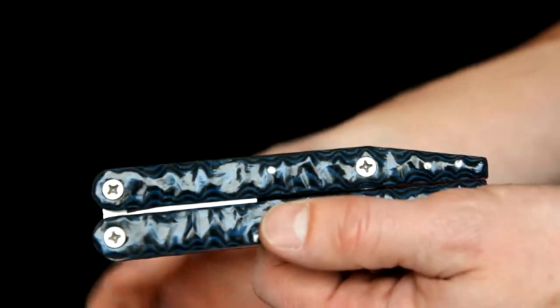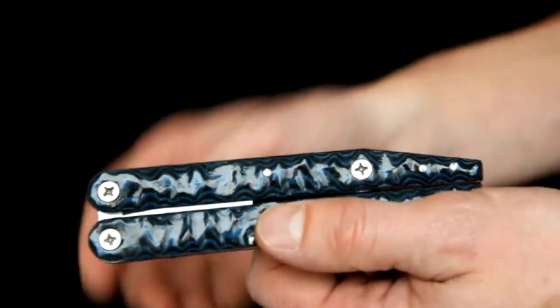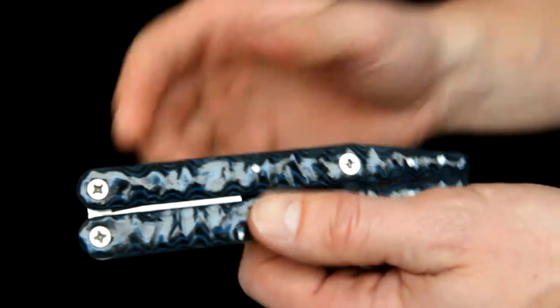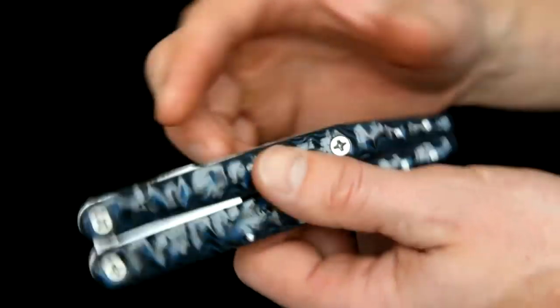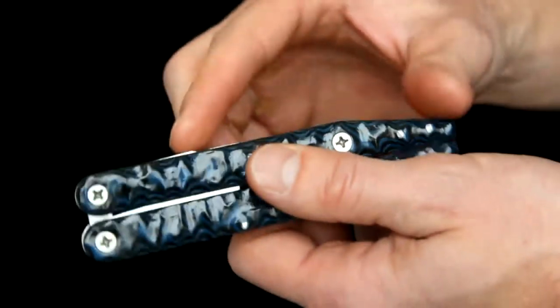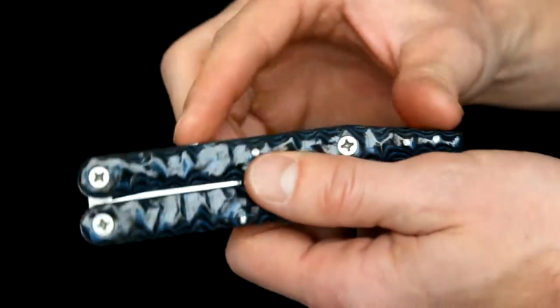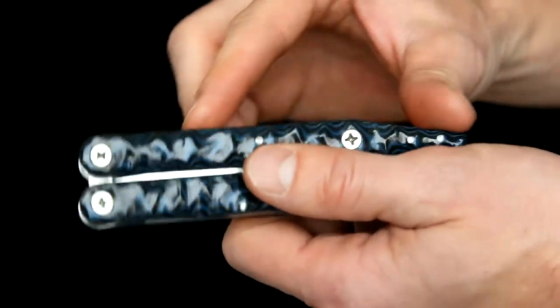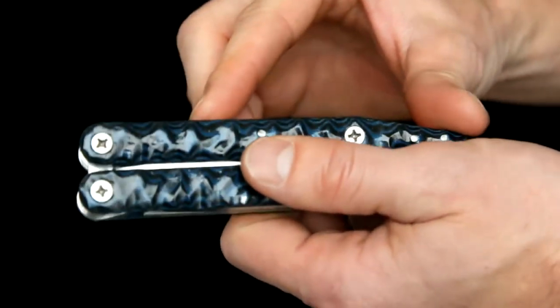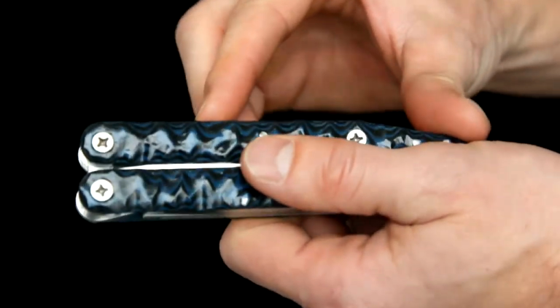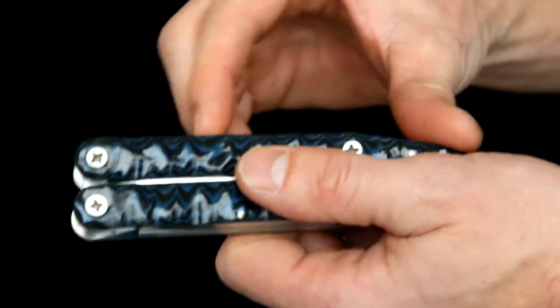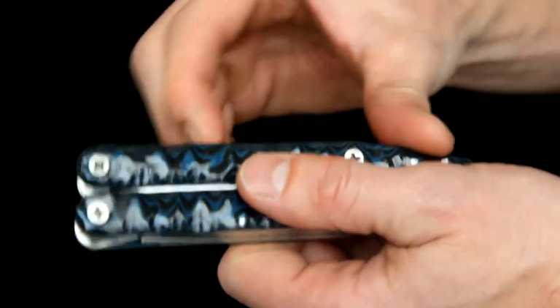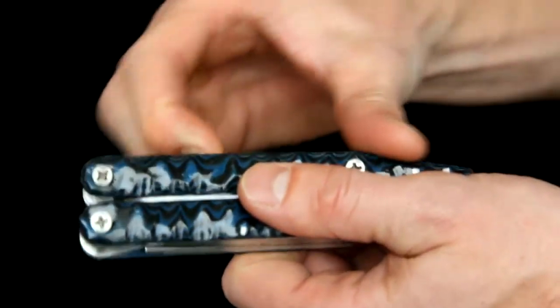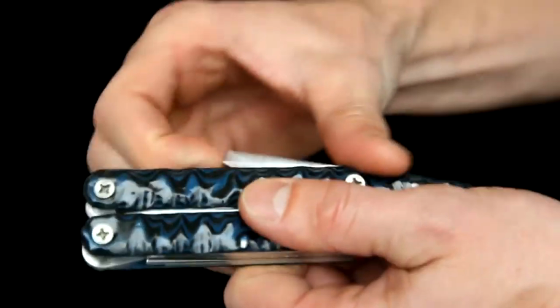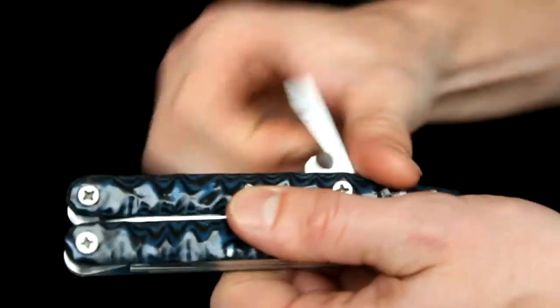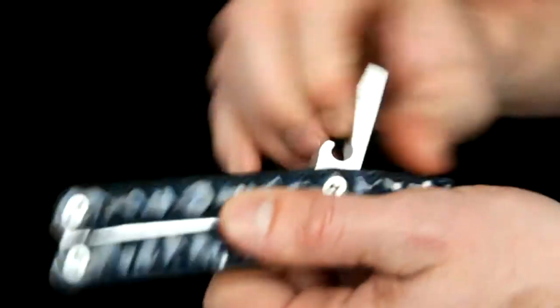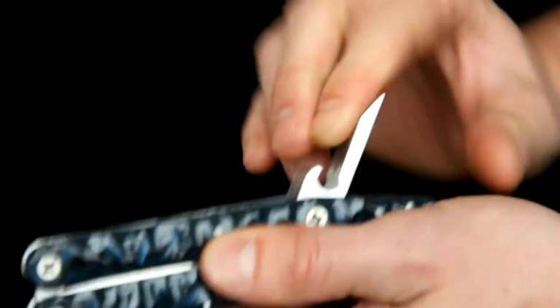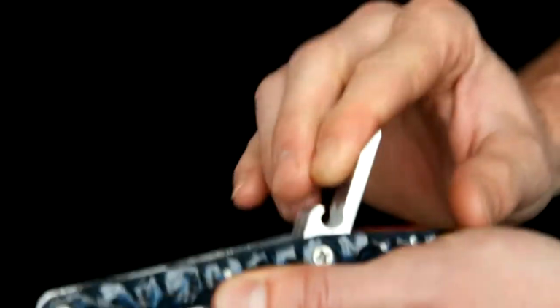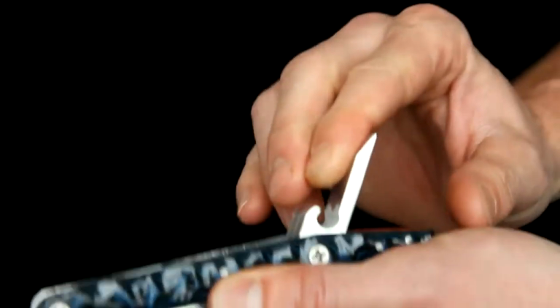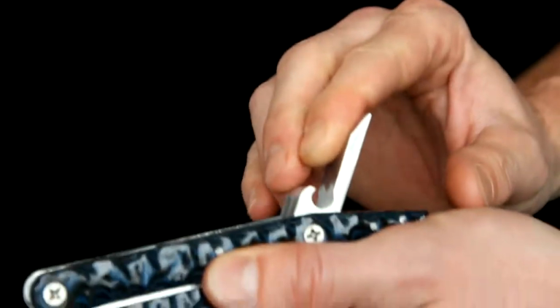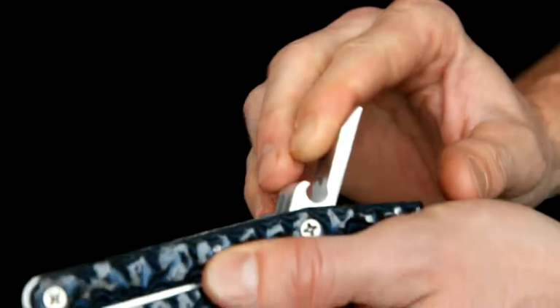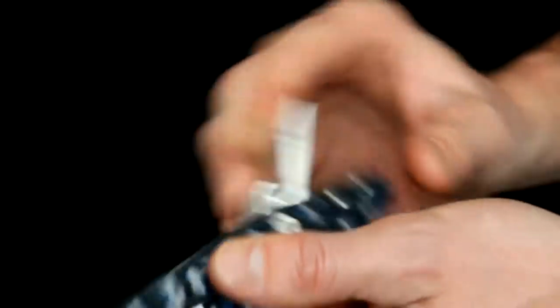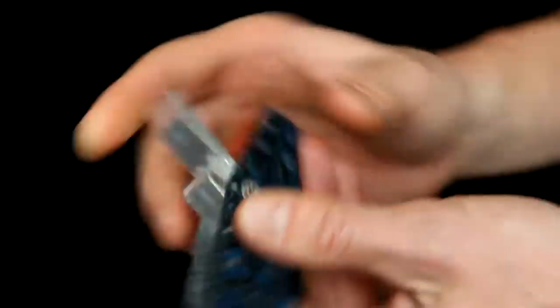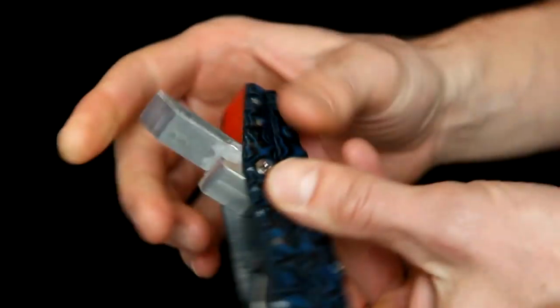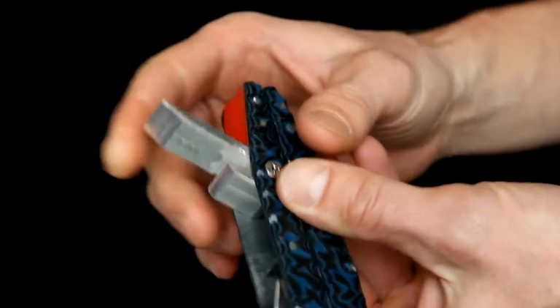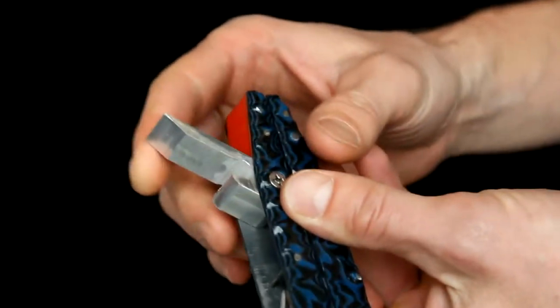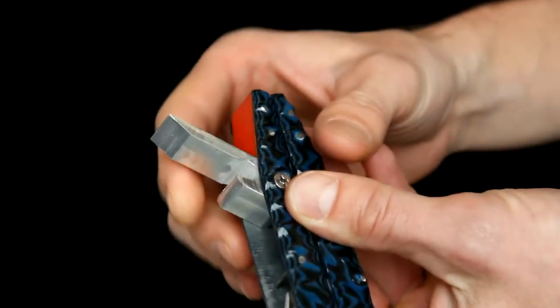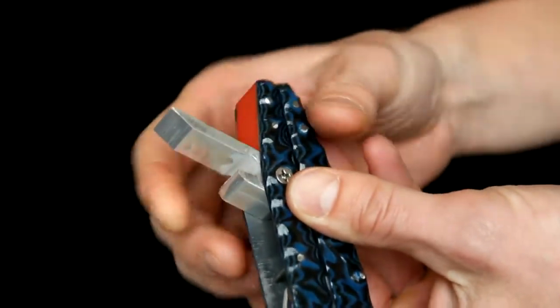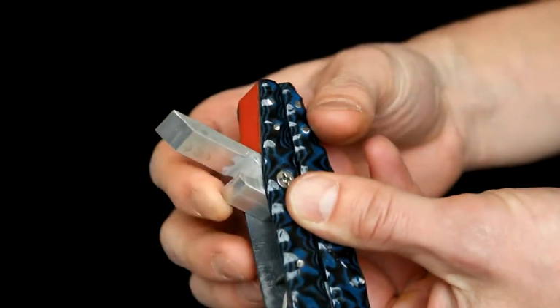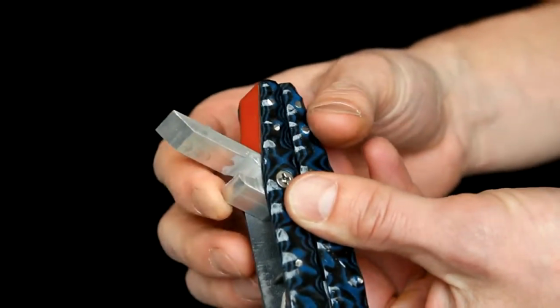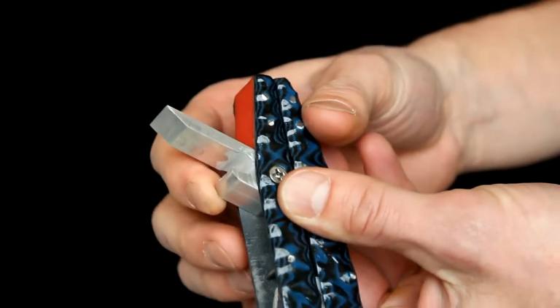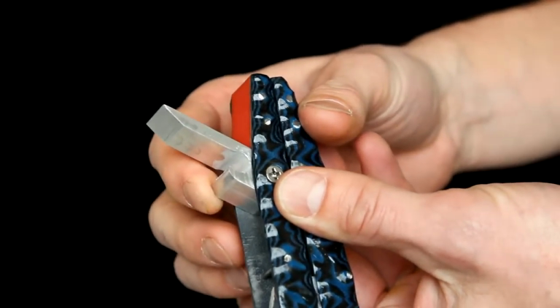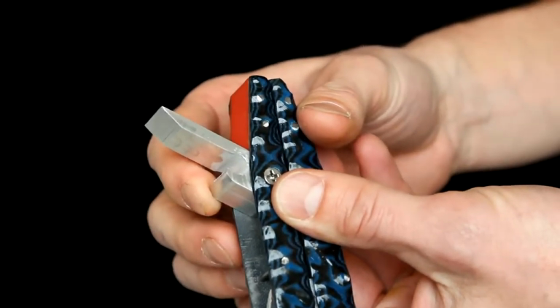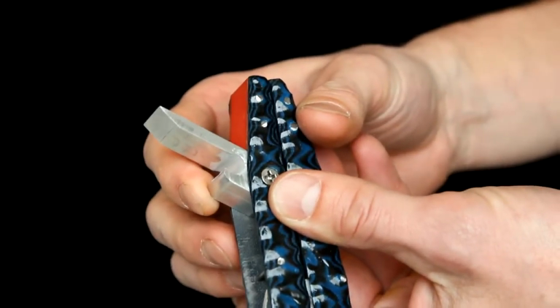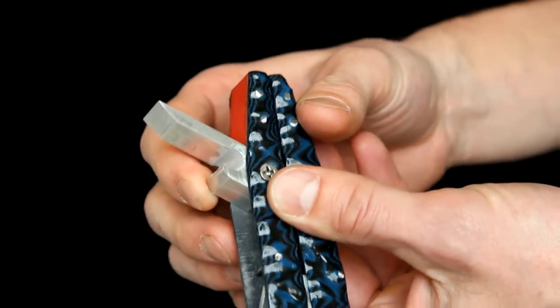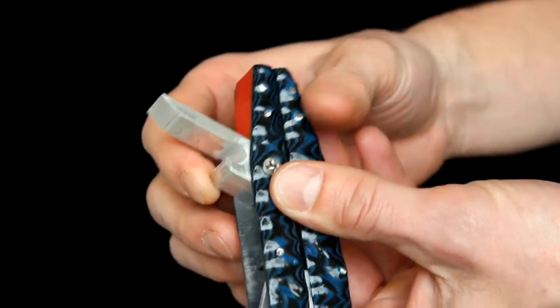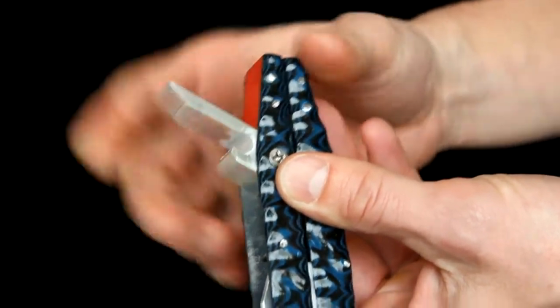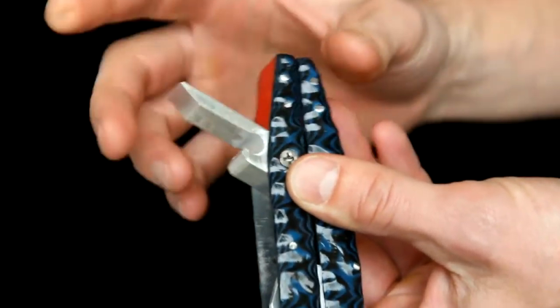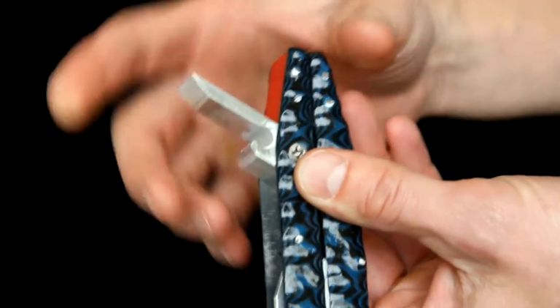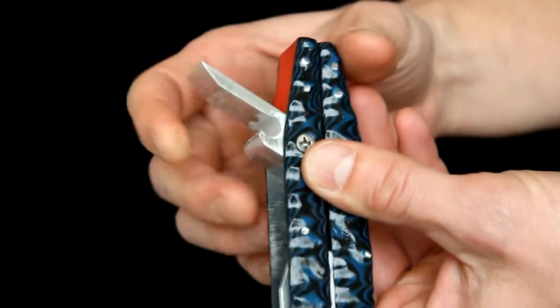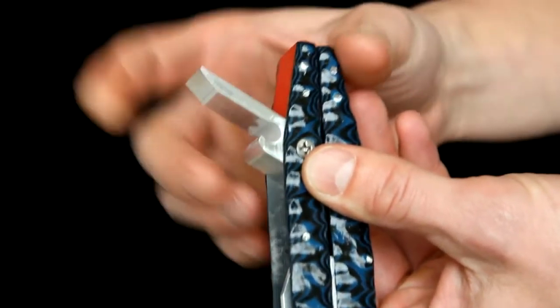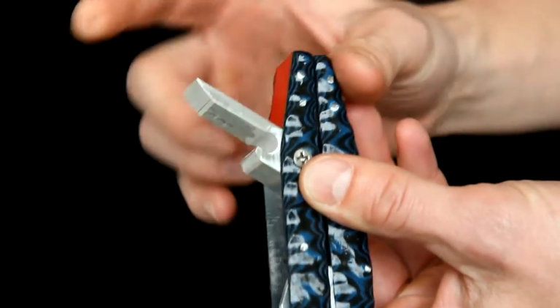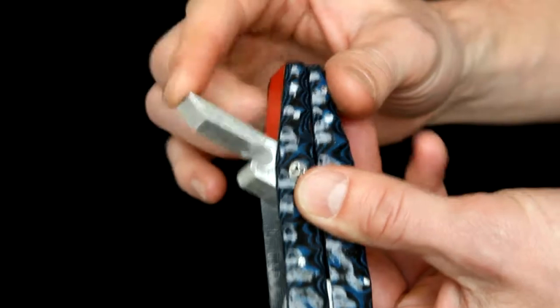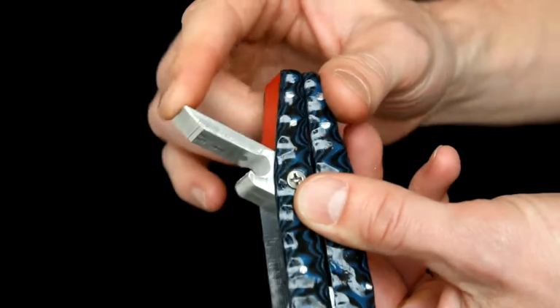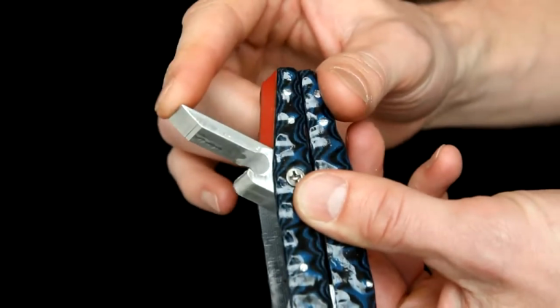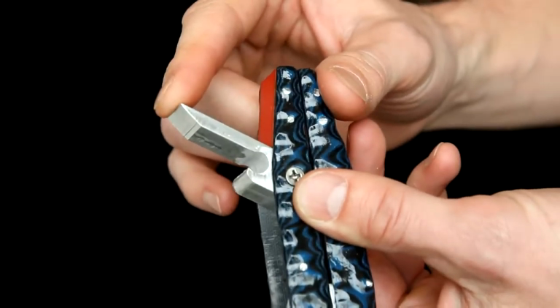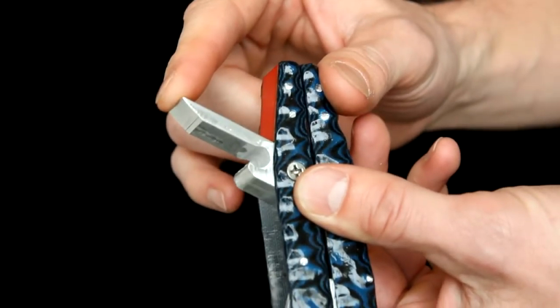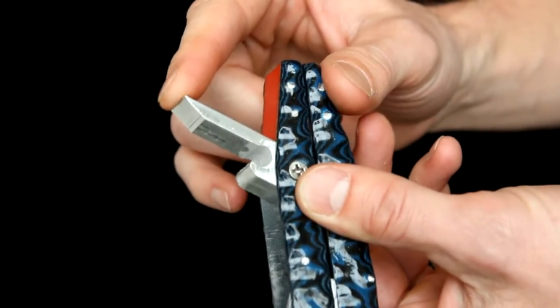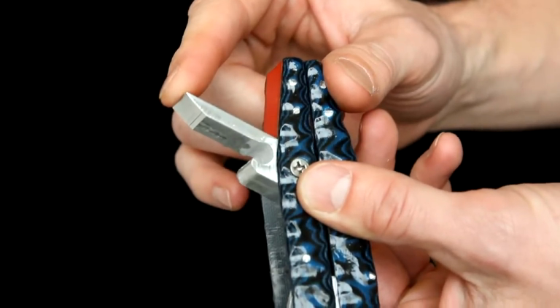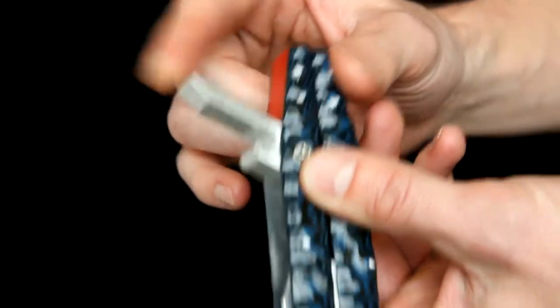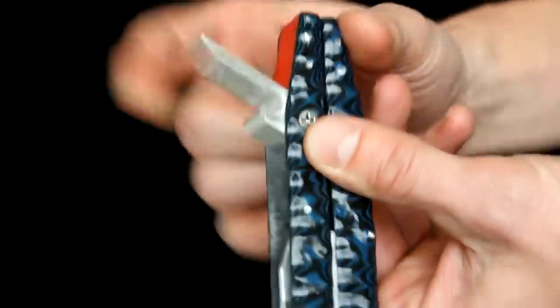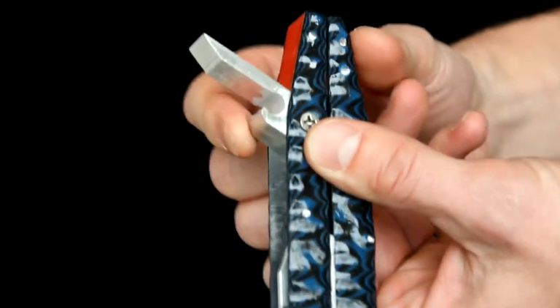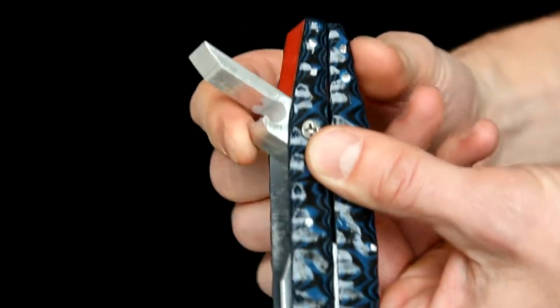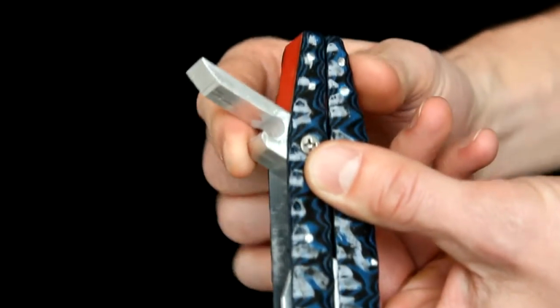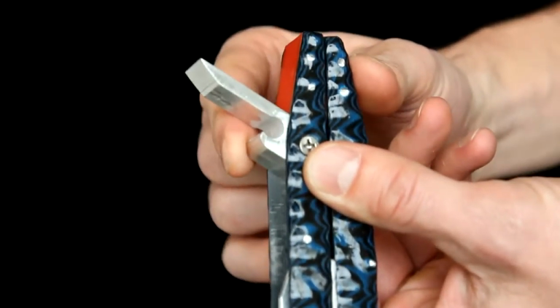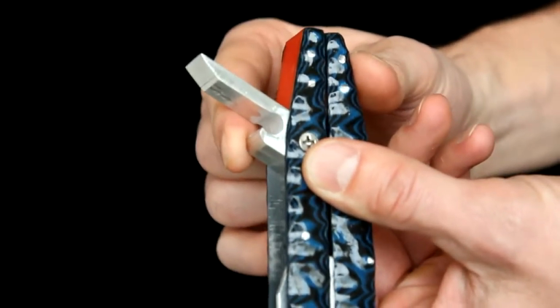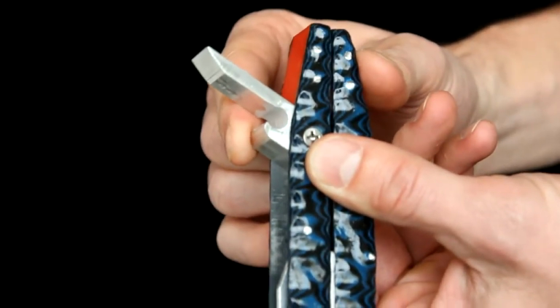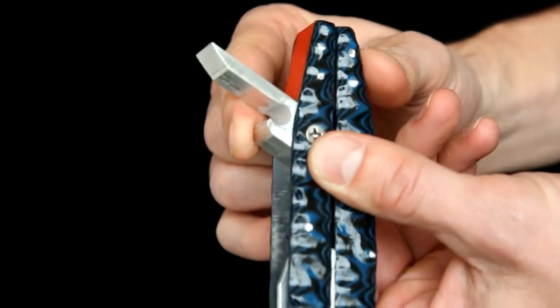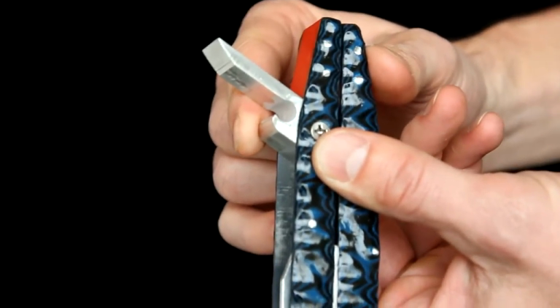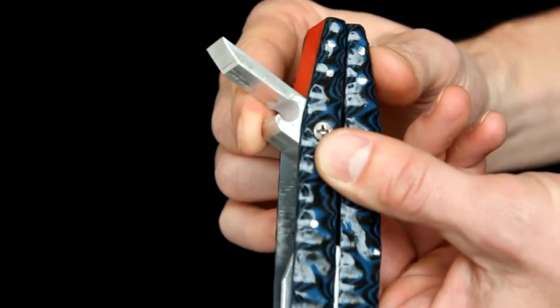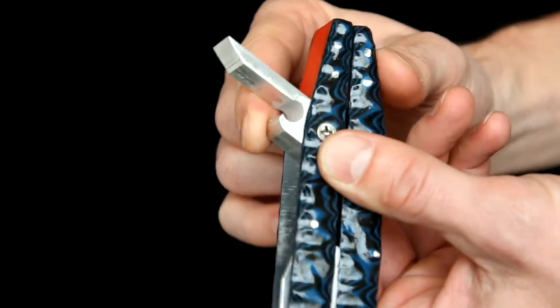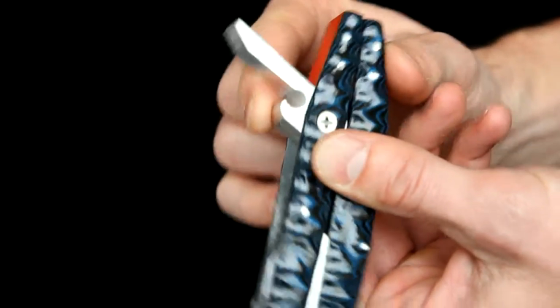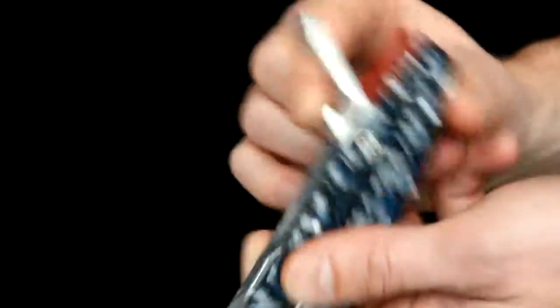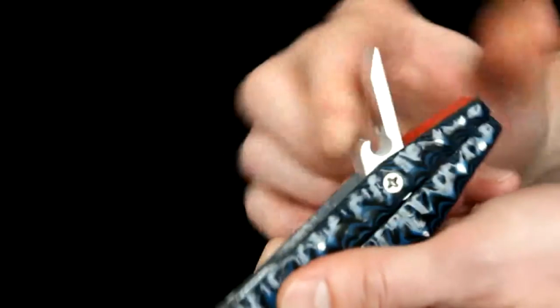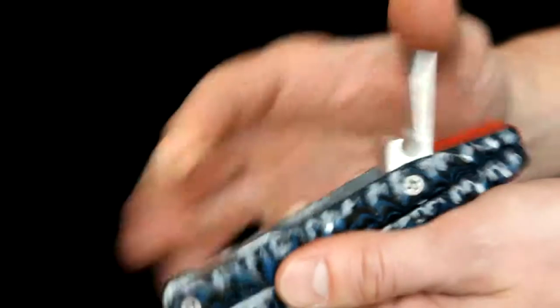So there's a bottle opener, pull that open. You've got beer — you can do pull tabs there, regular bottle caps there.